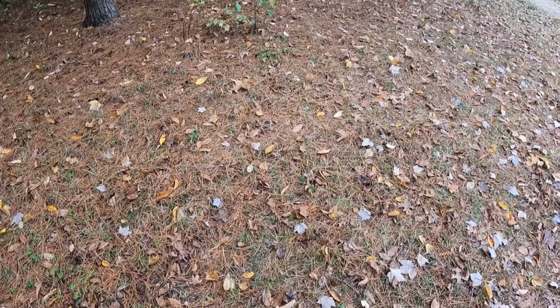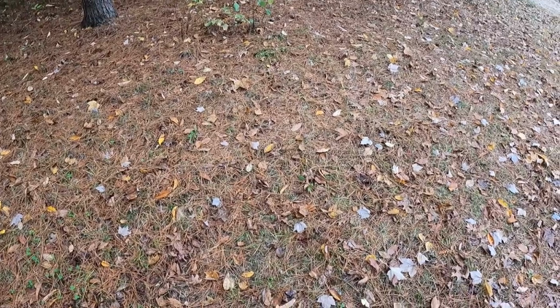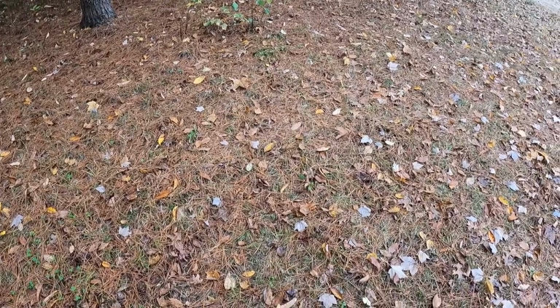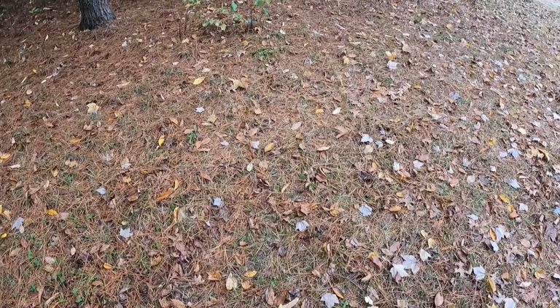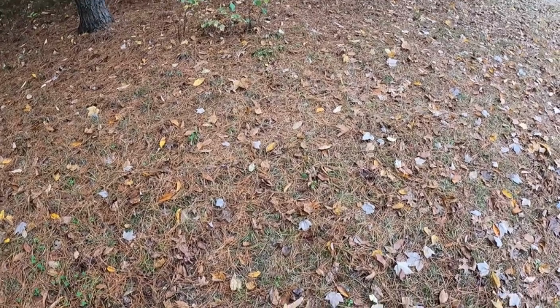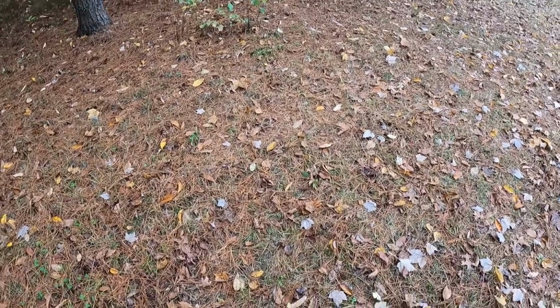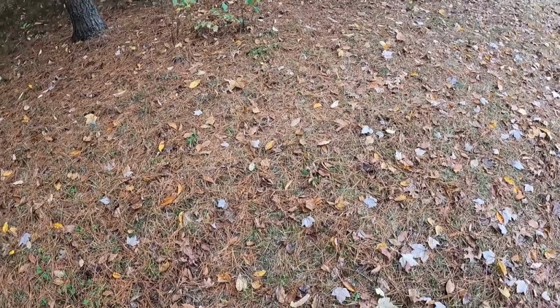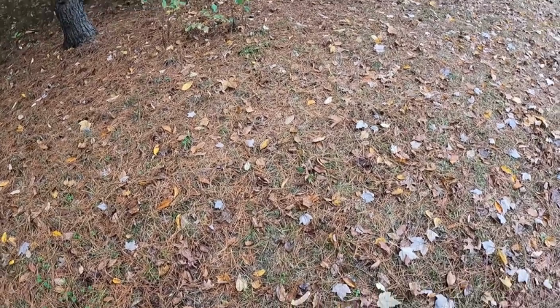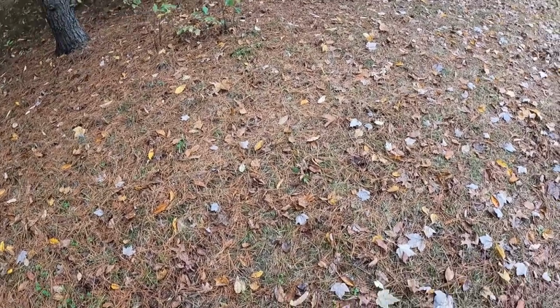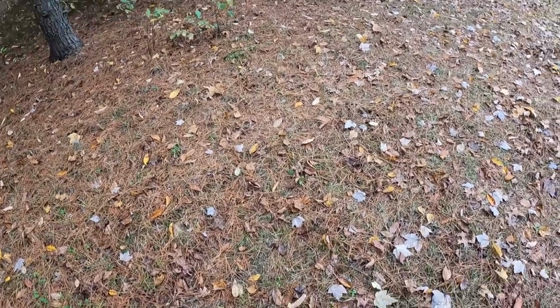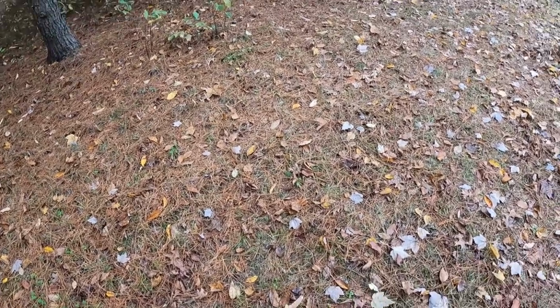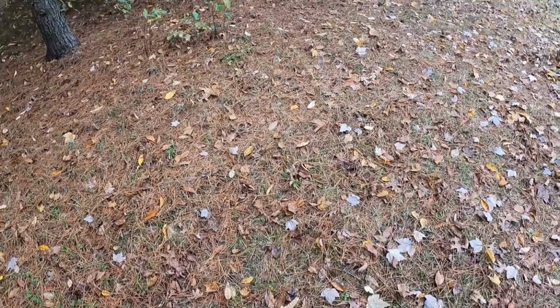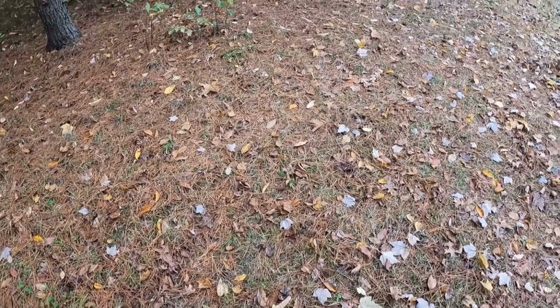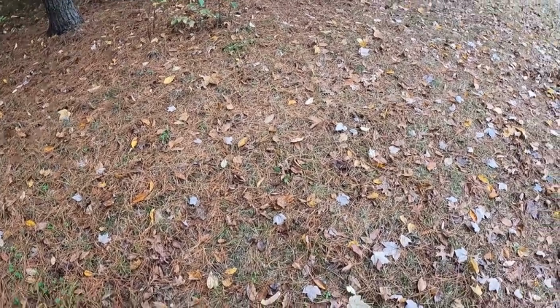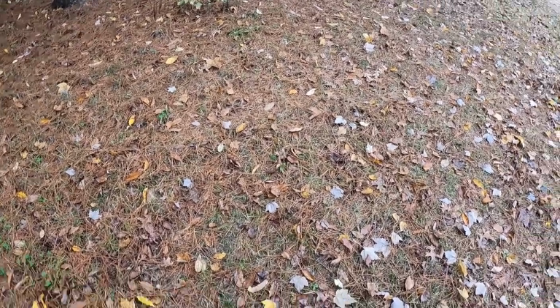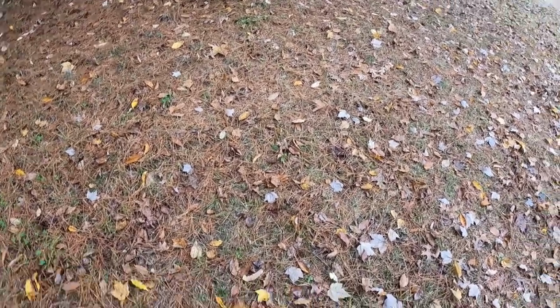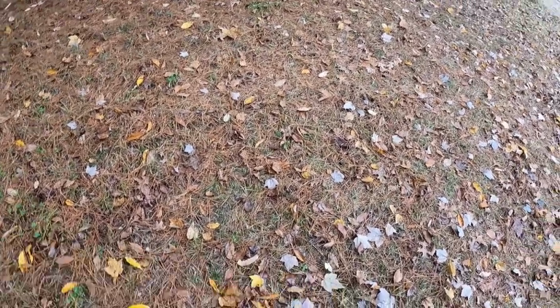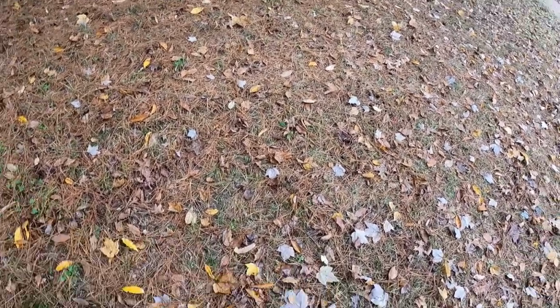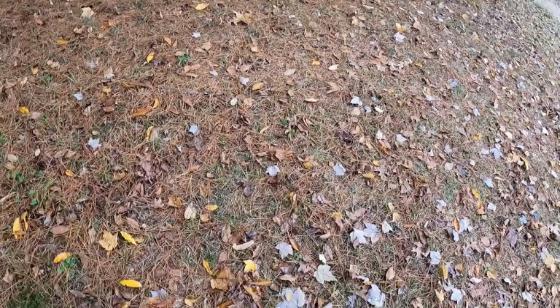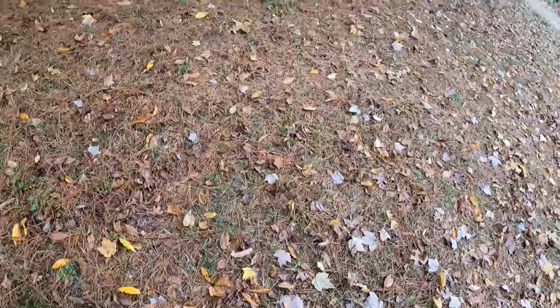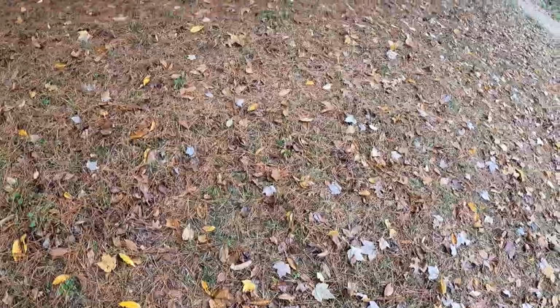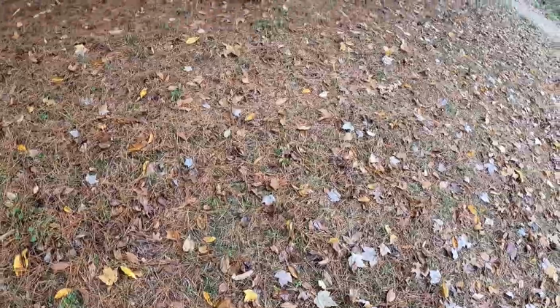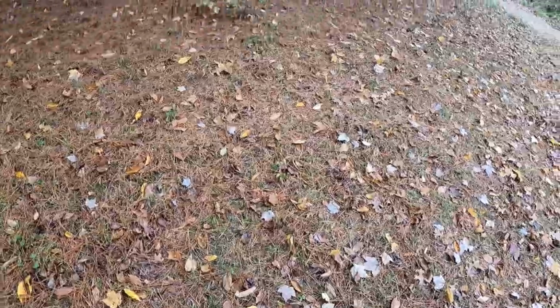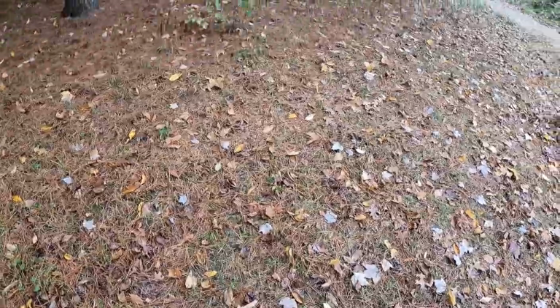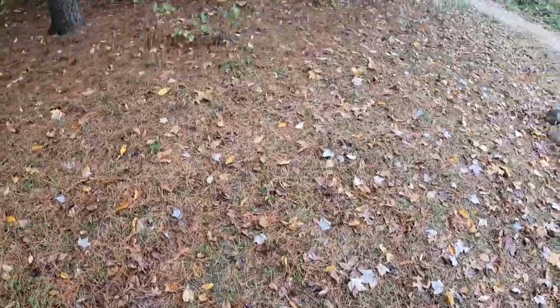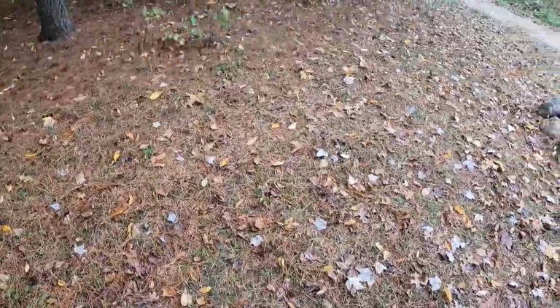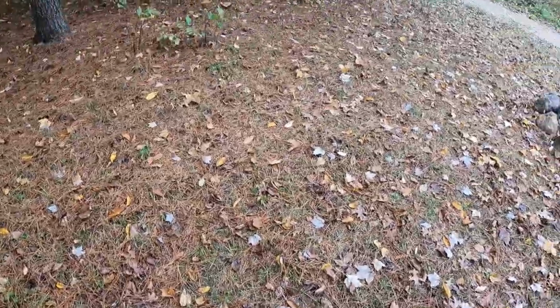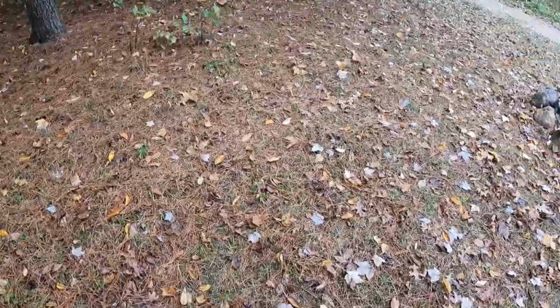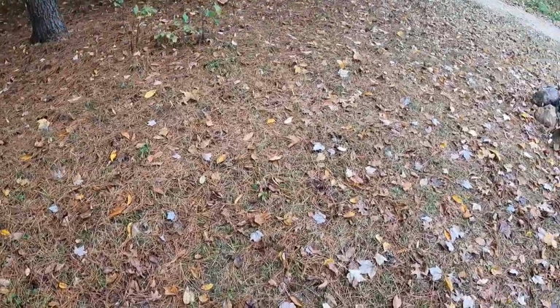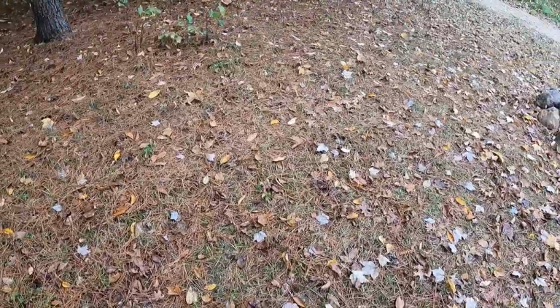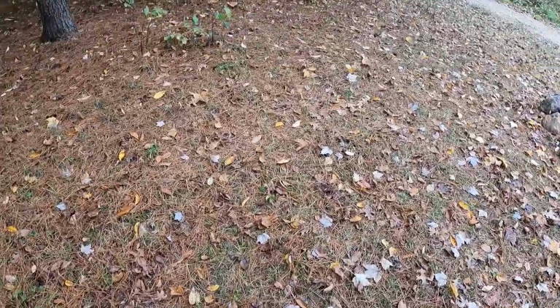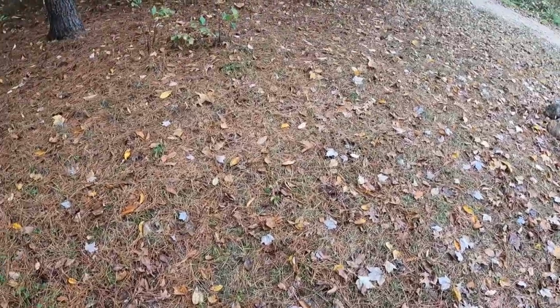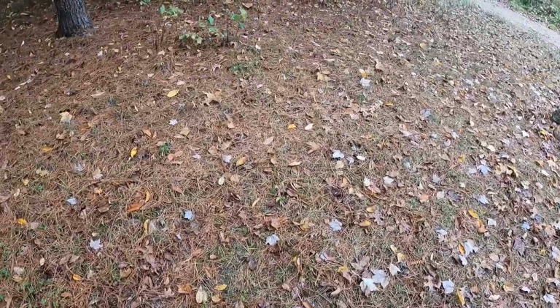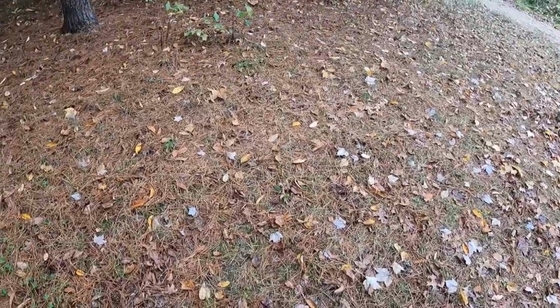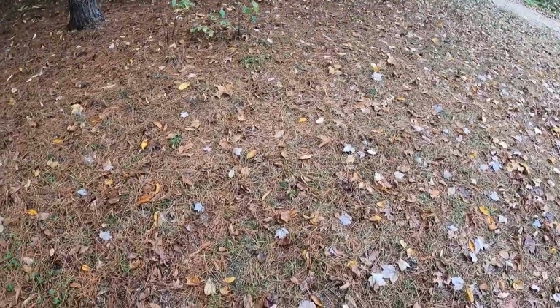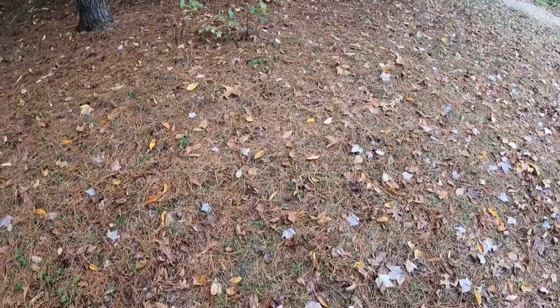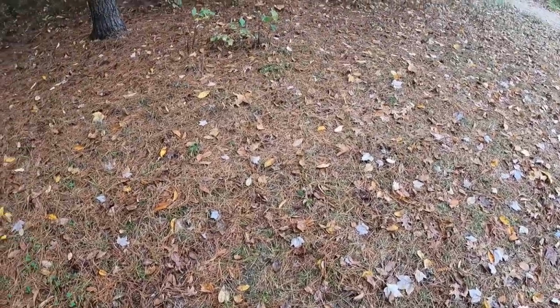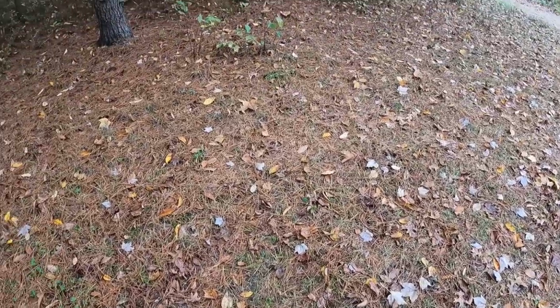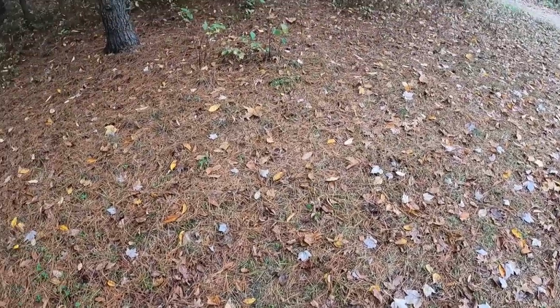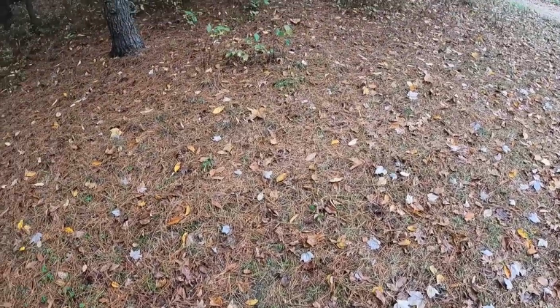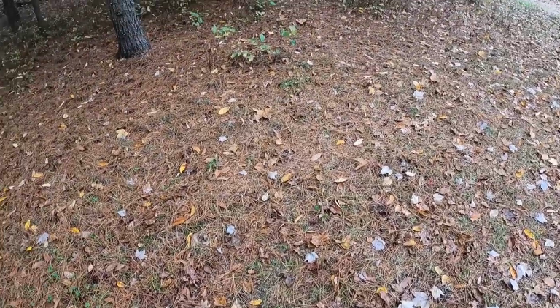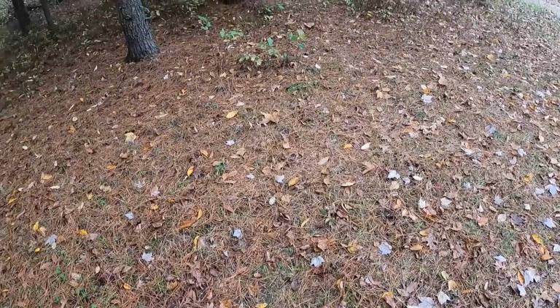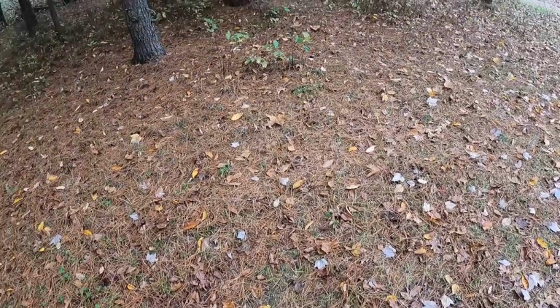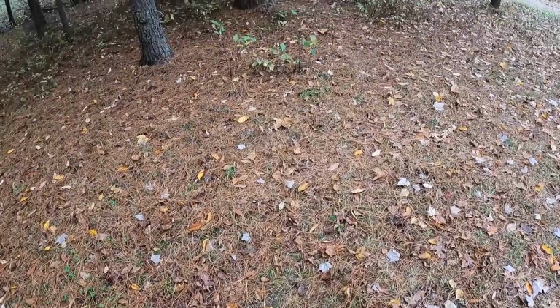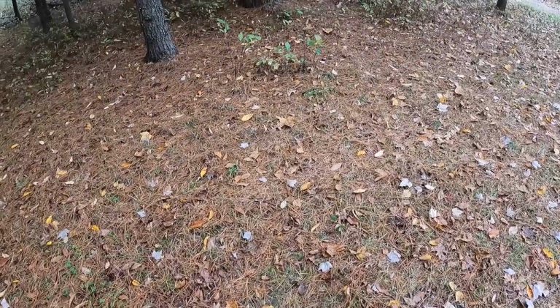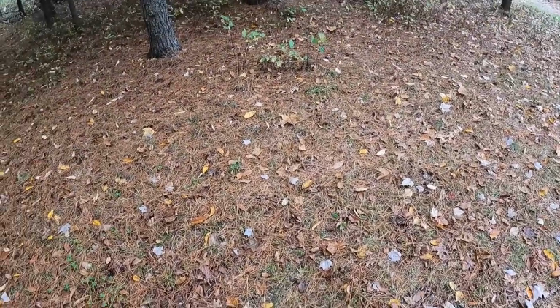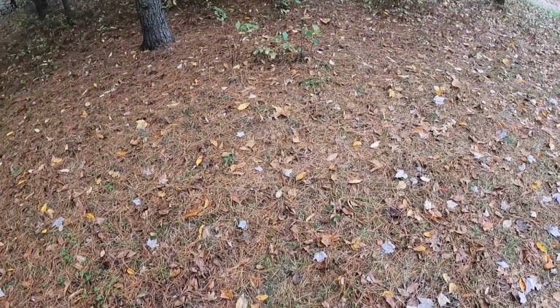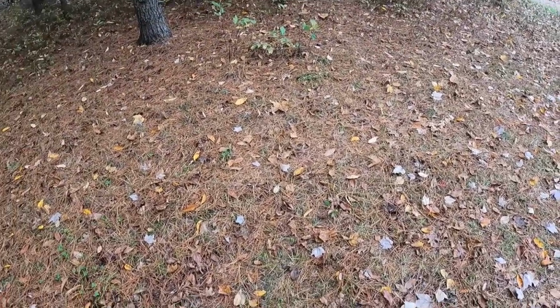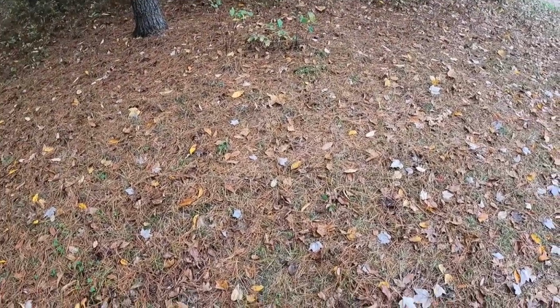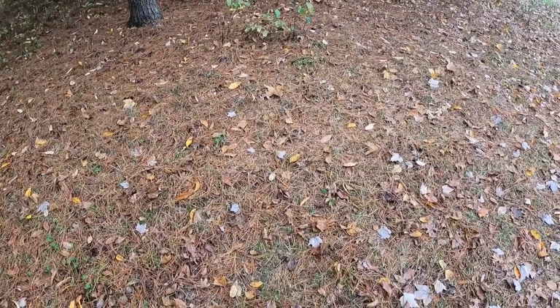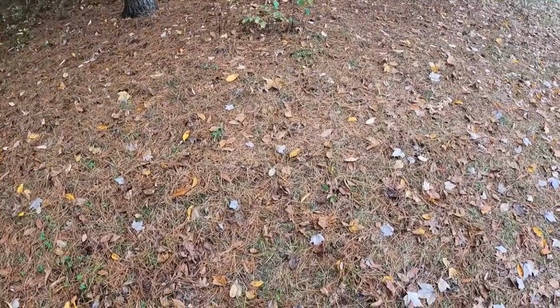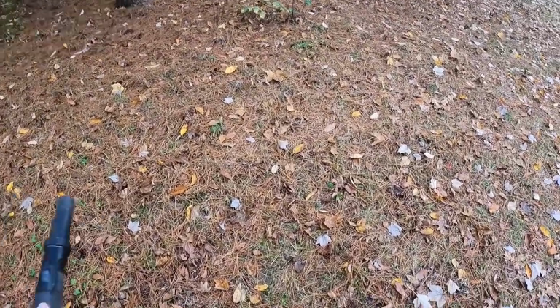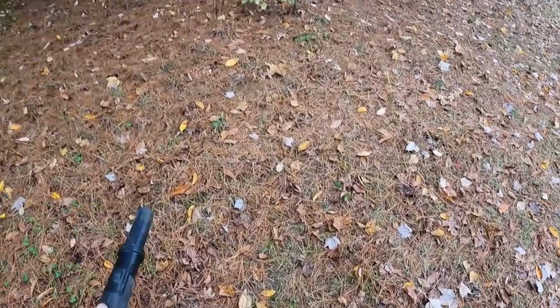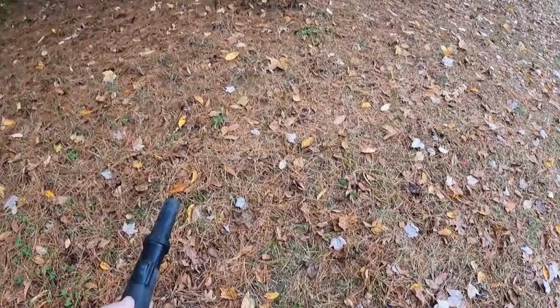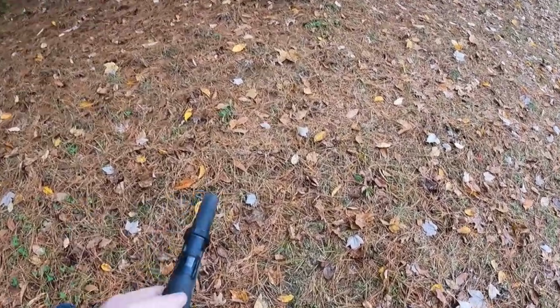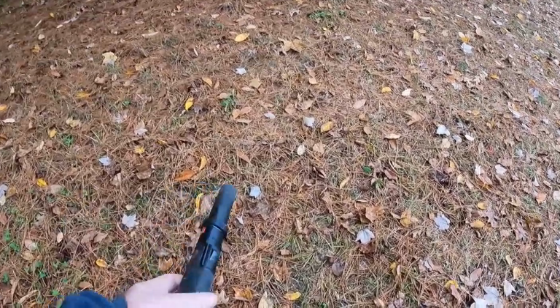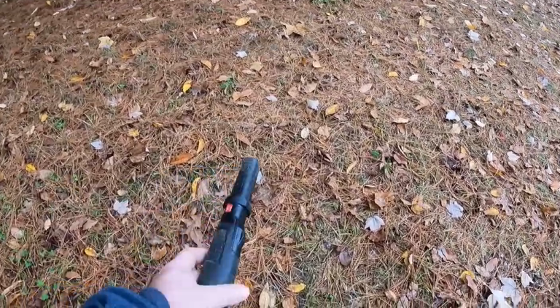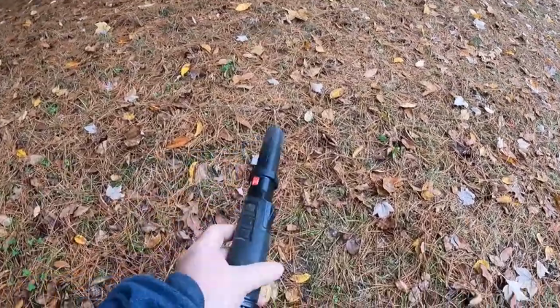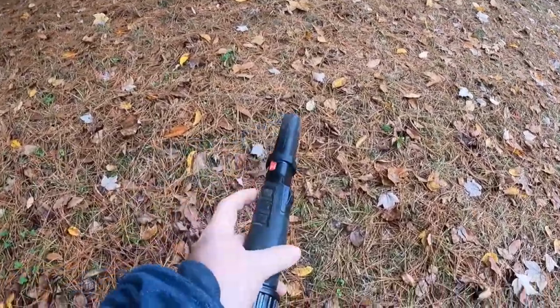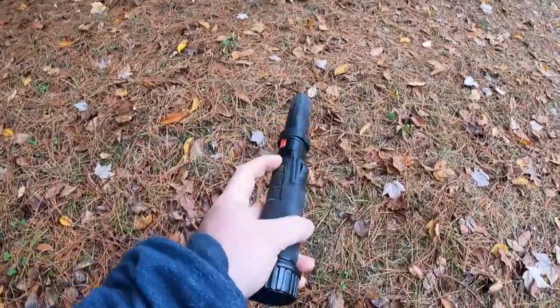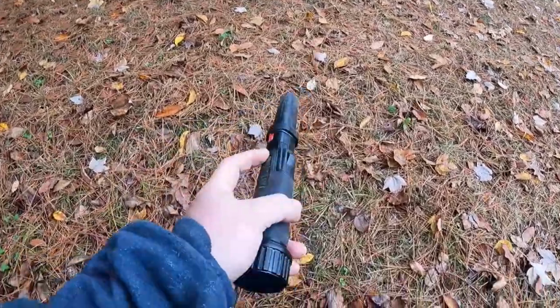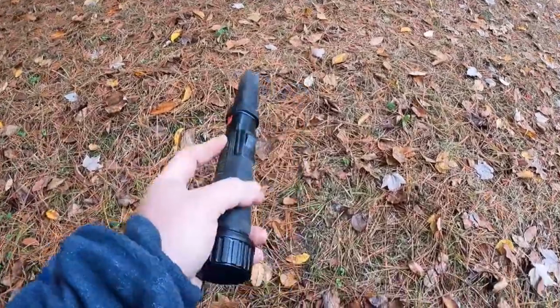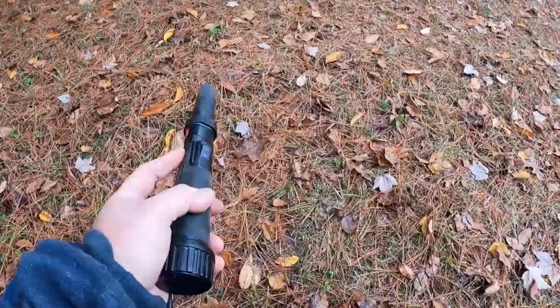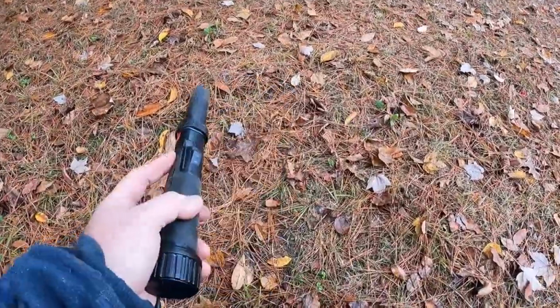Hello everyone and welcome to another trash or treasure abandoned campsite edition.